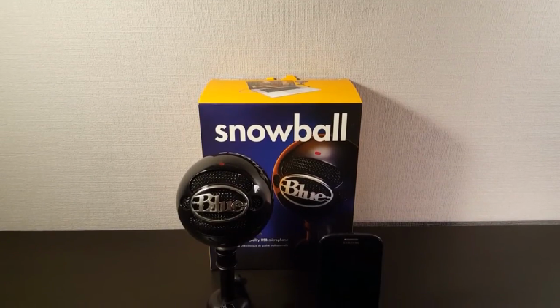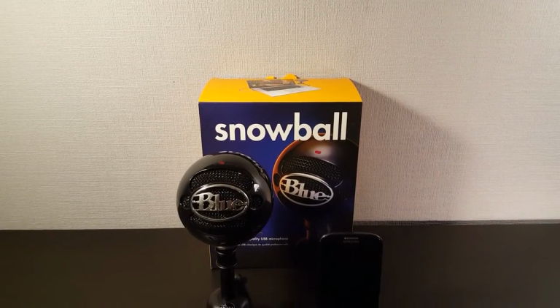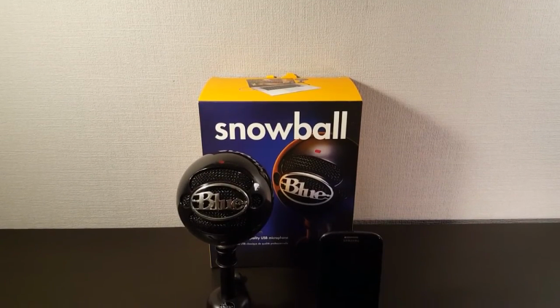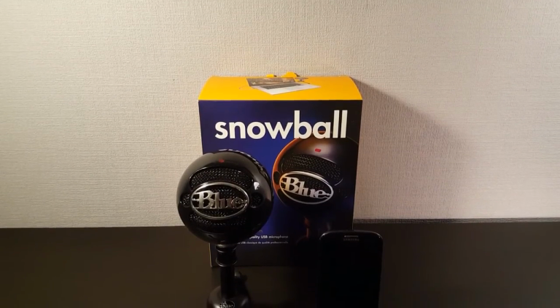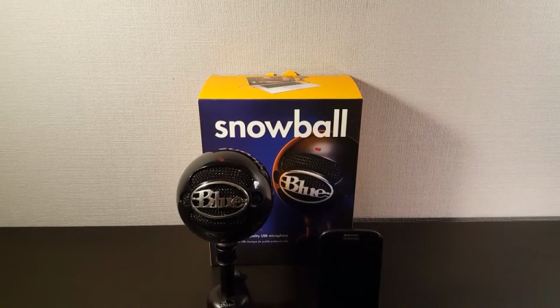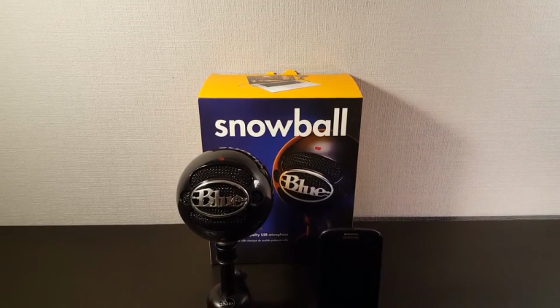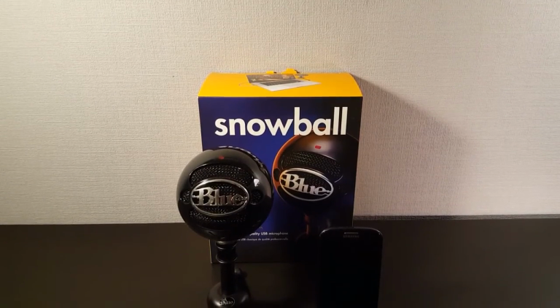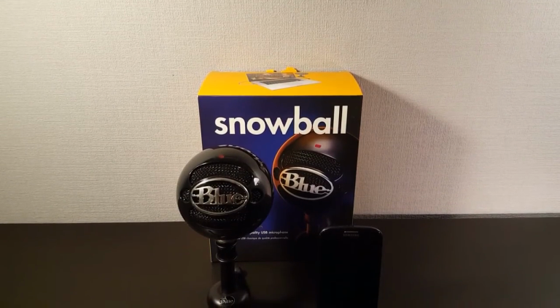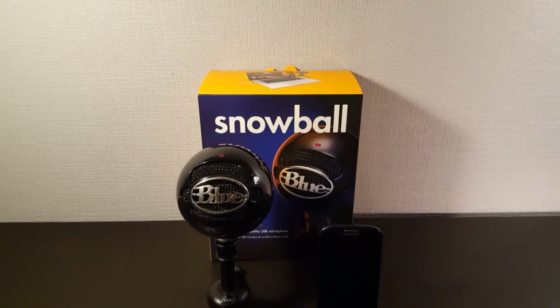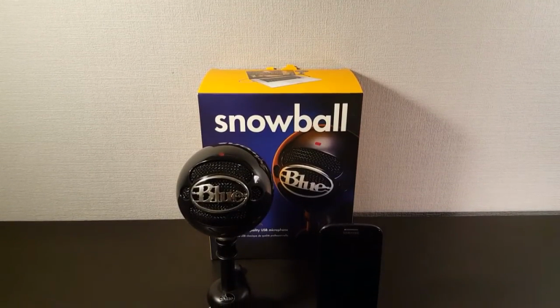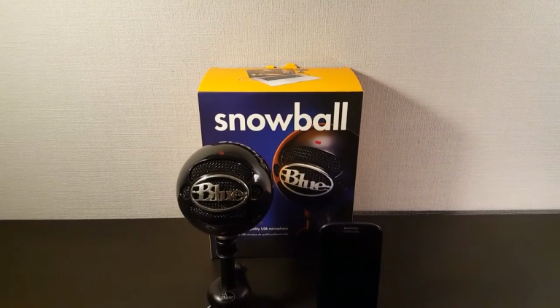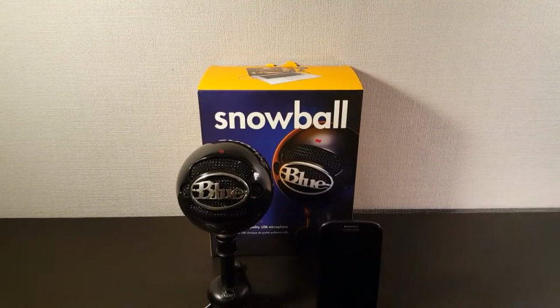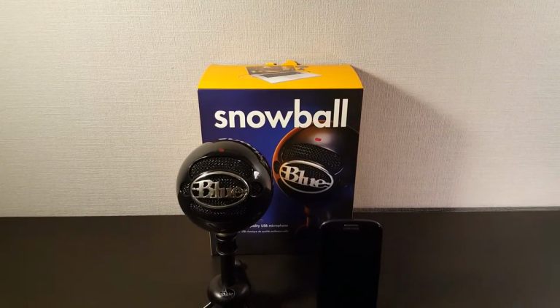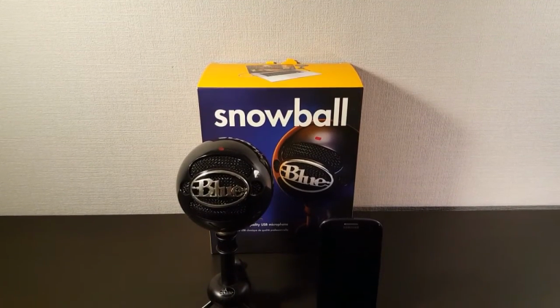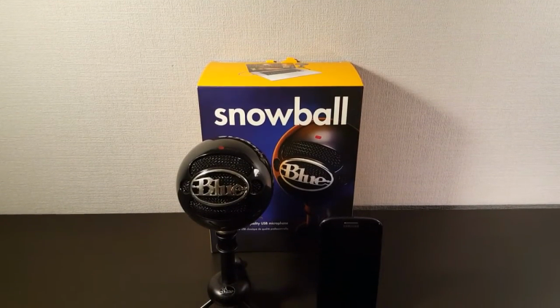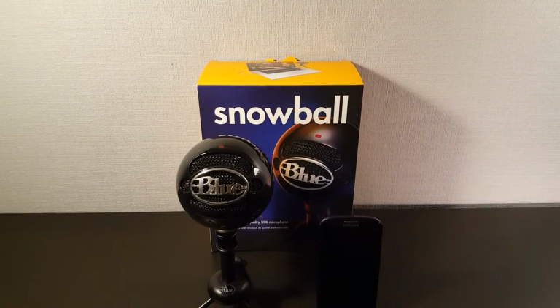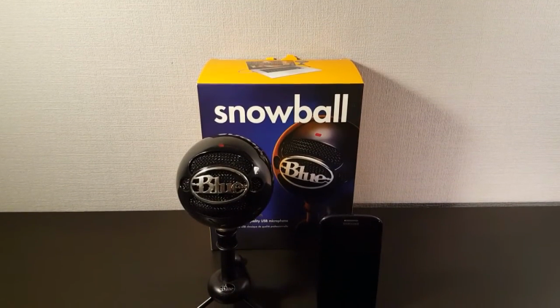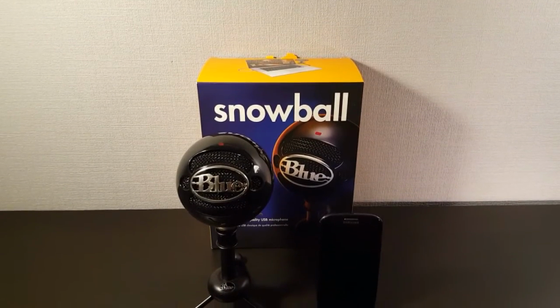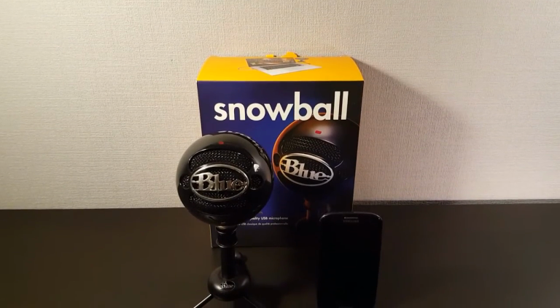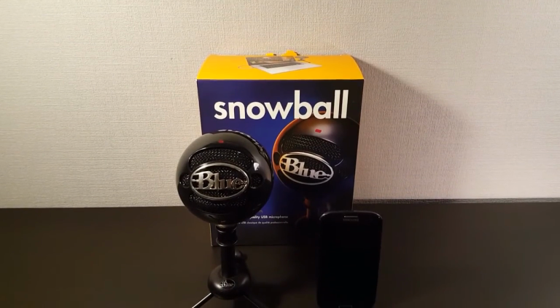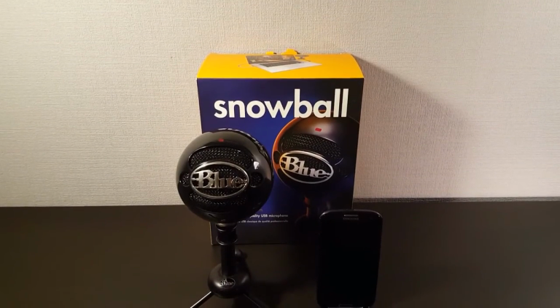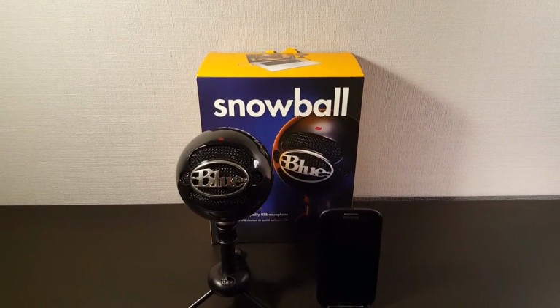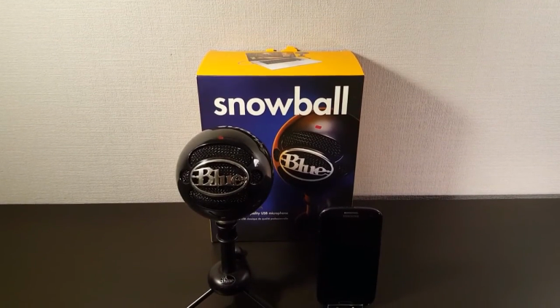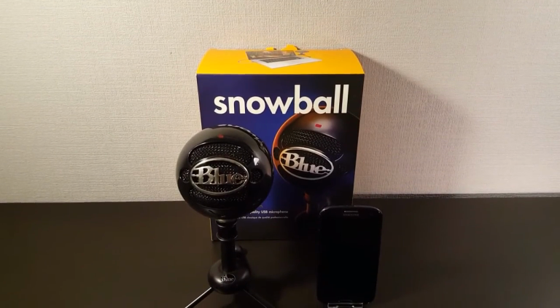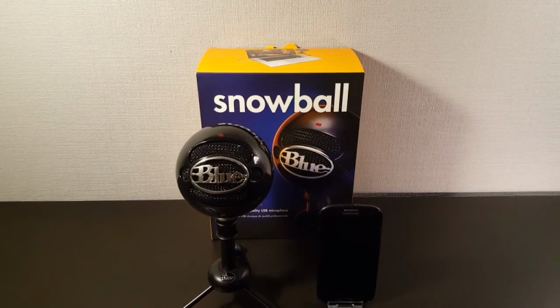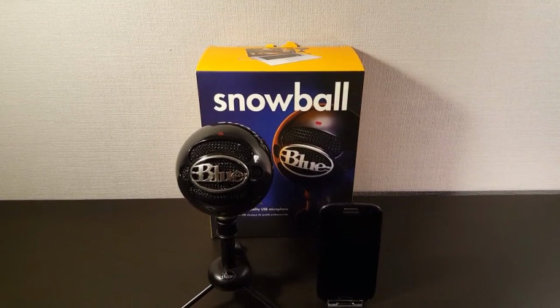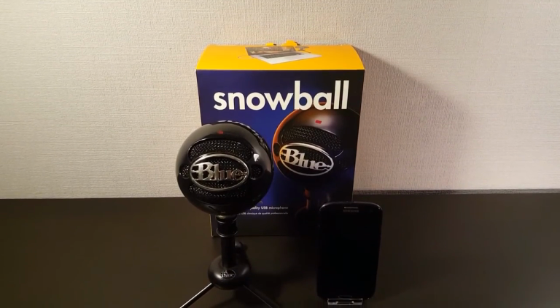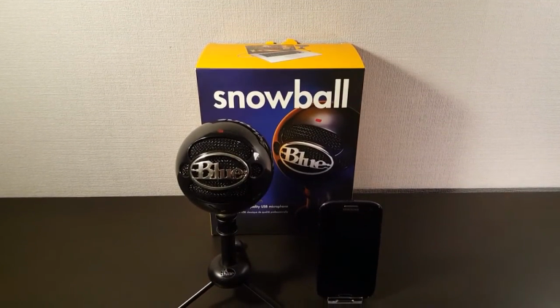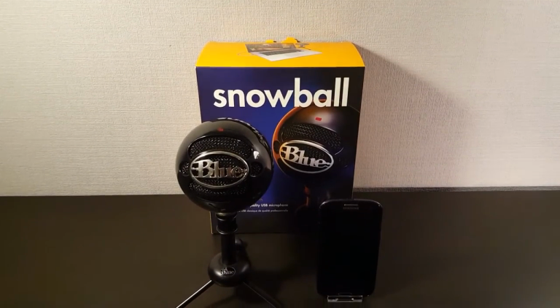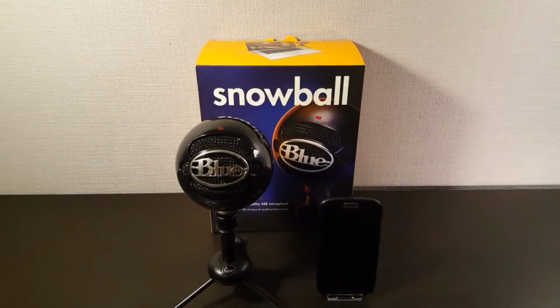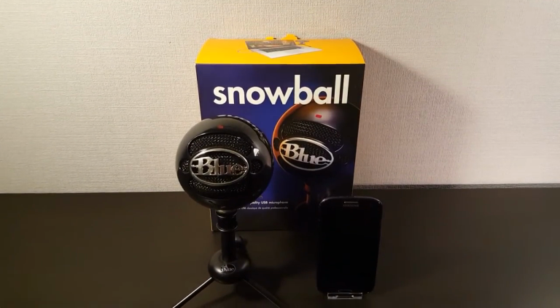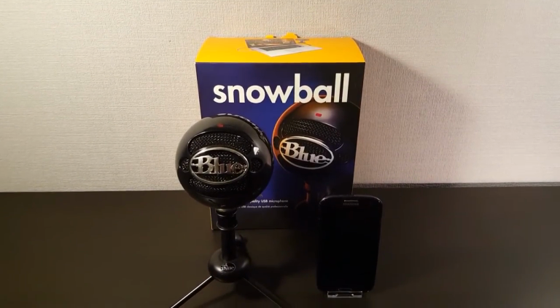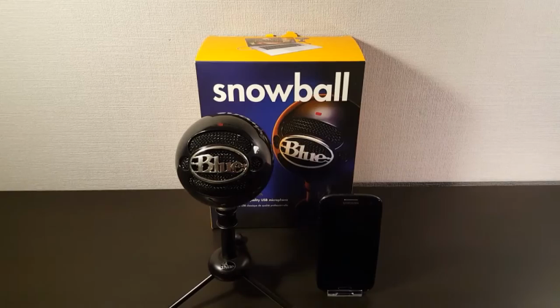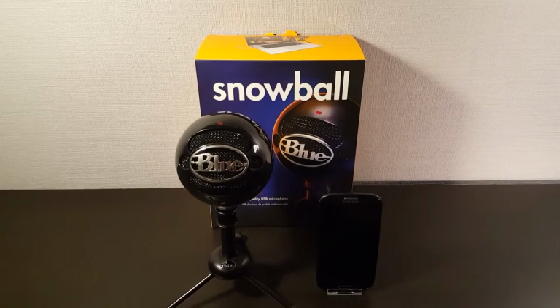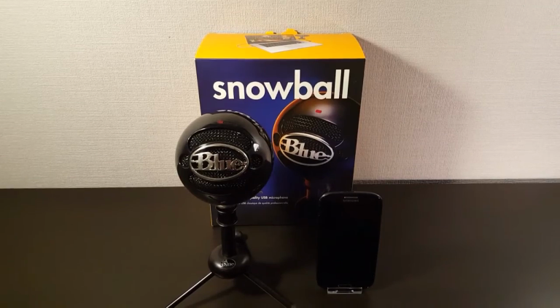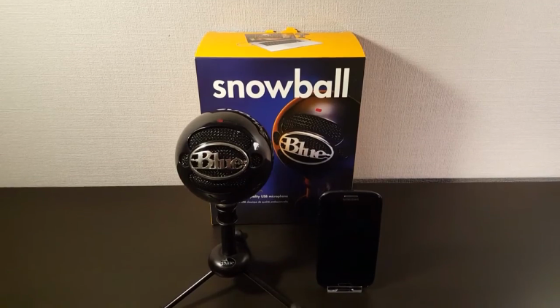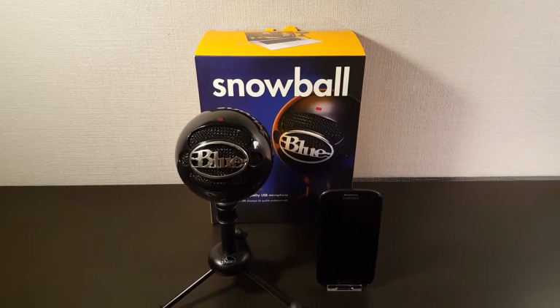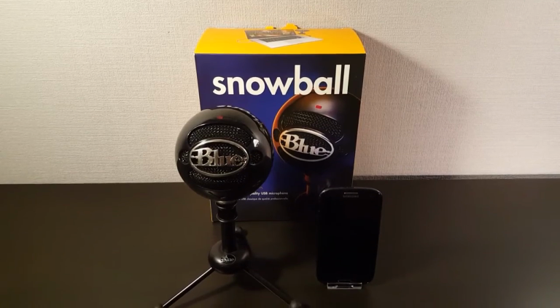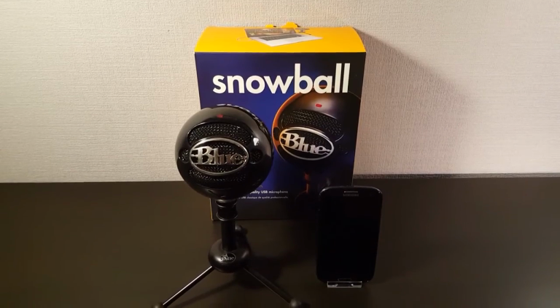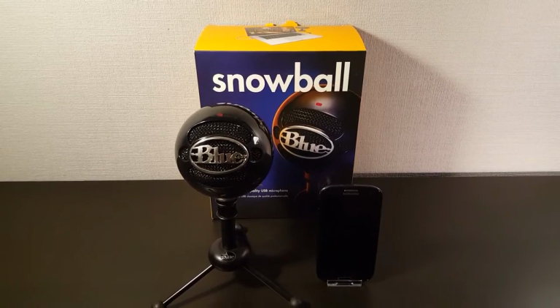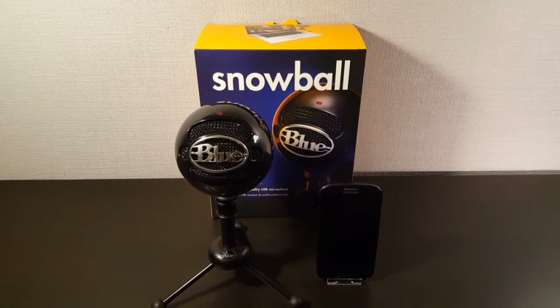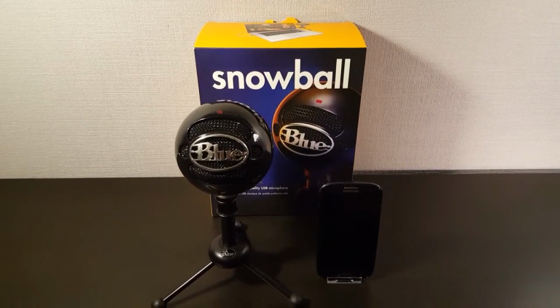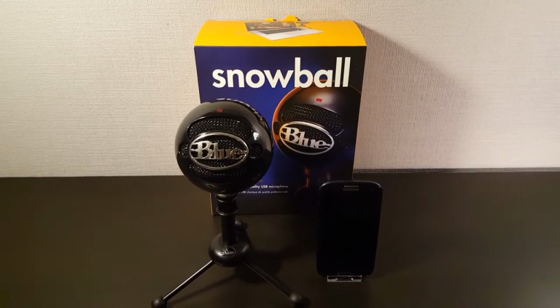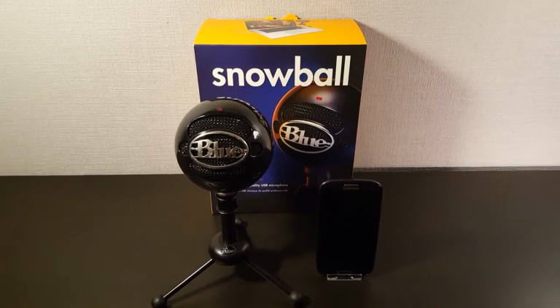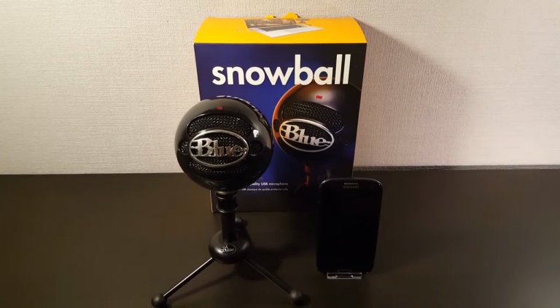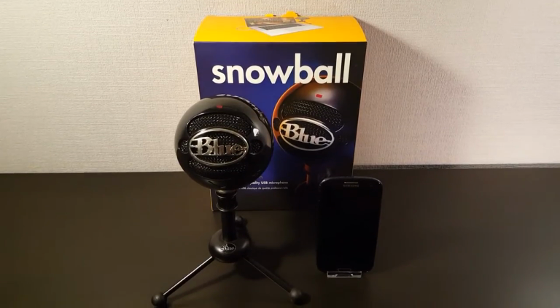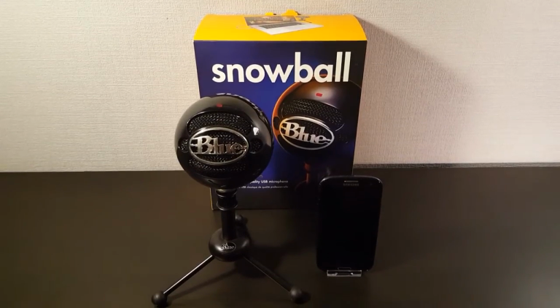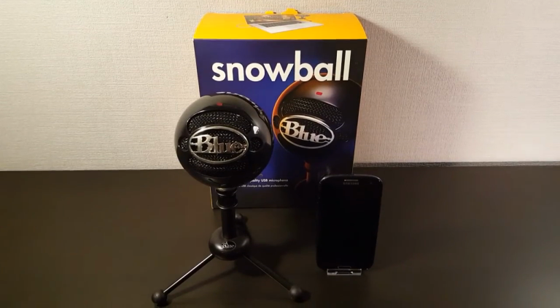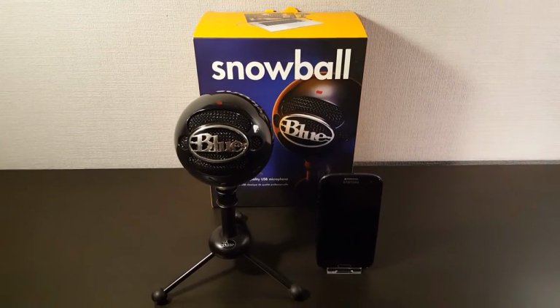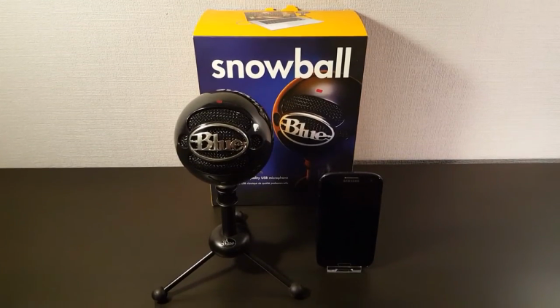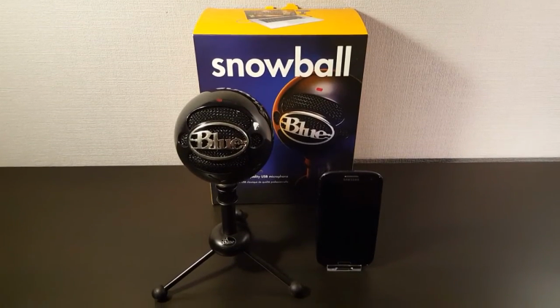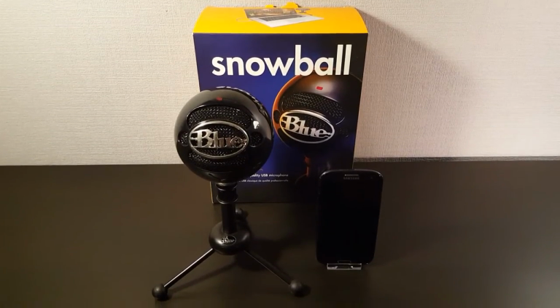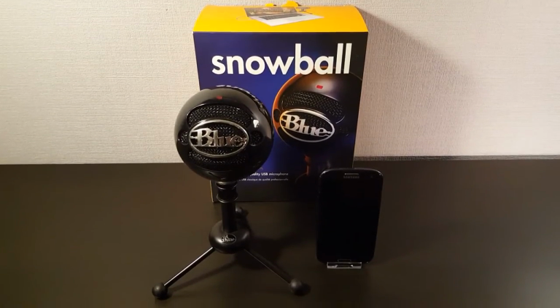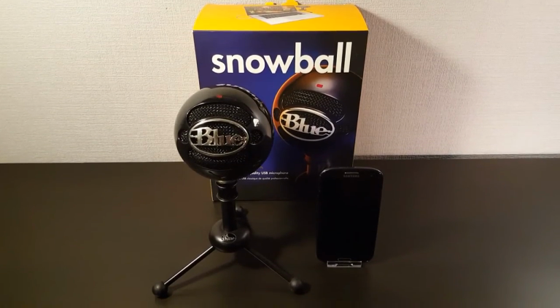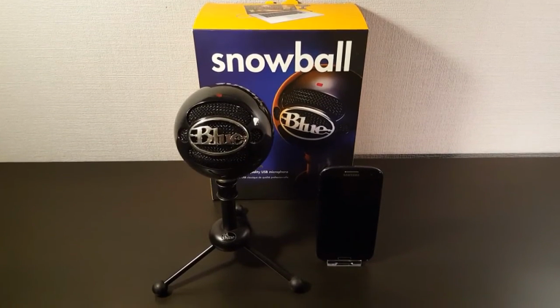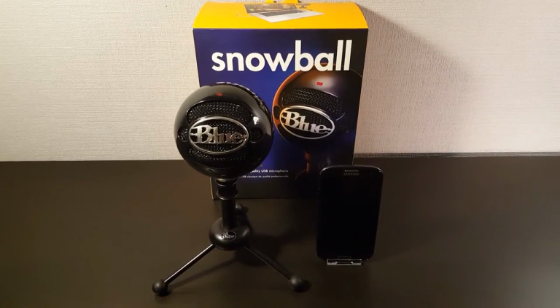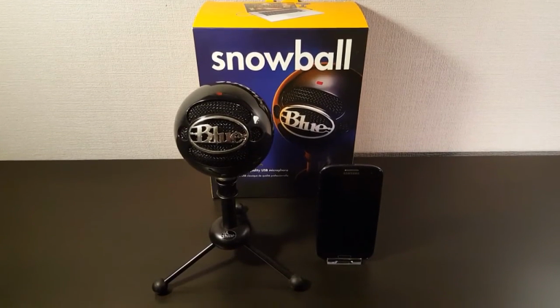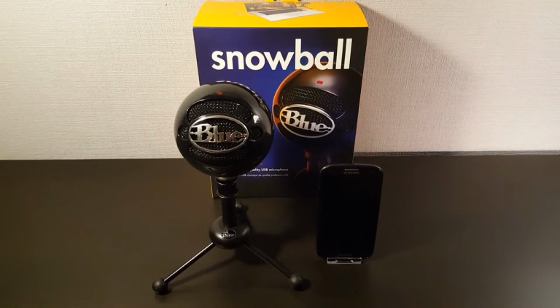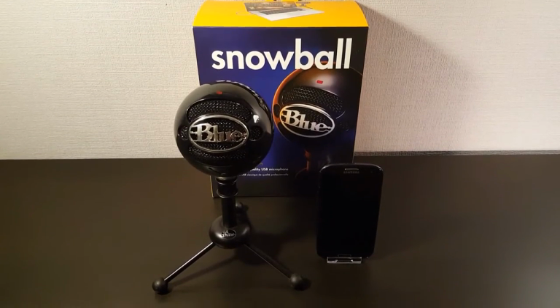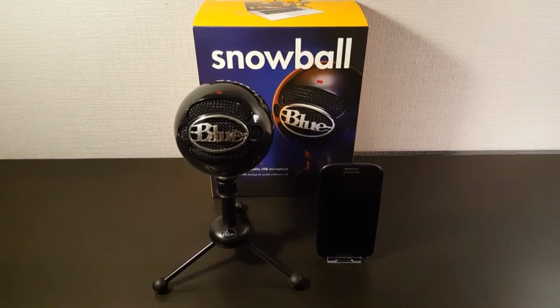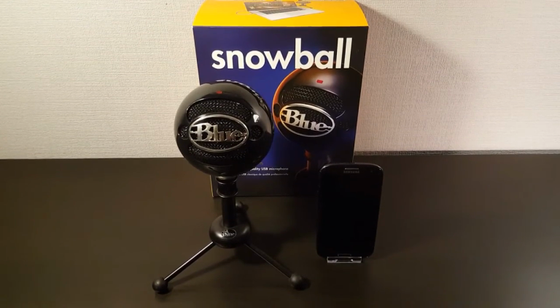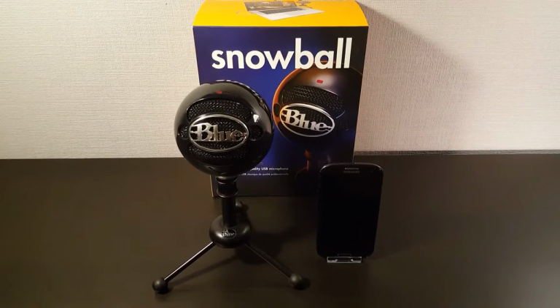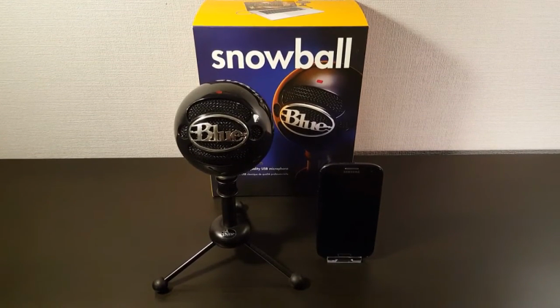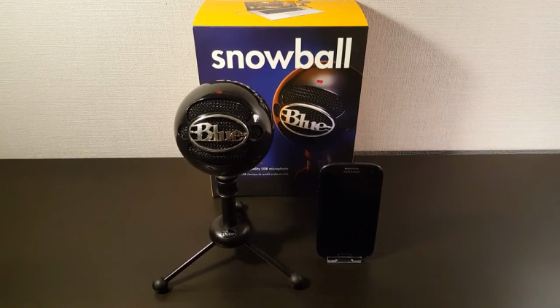As you can see, the Blue Snowball is actually not very big. When it's on the tripod, it's a bit bigger than a Samsung Galaxy S3.